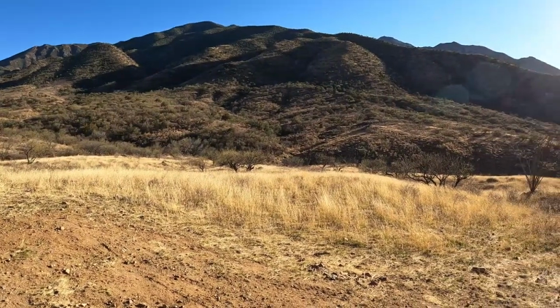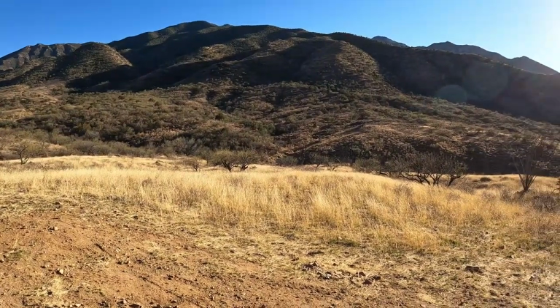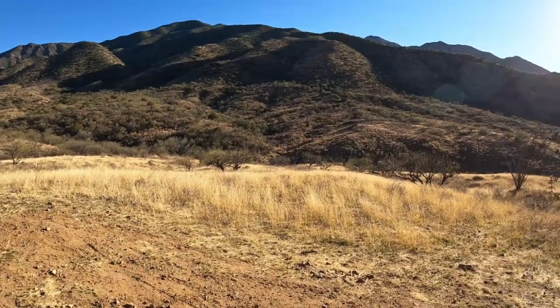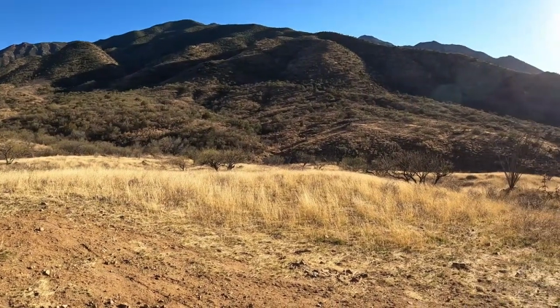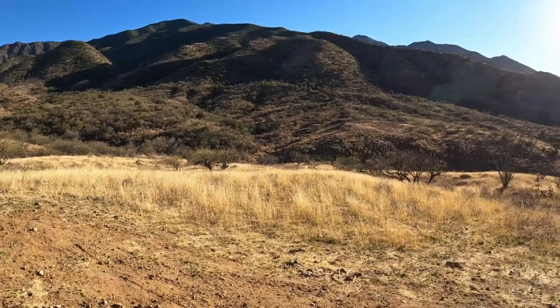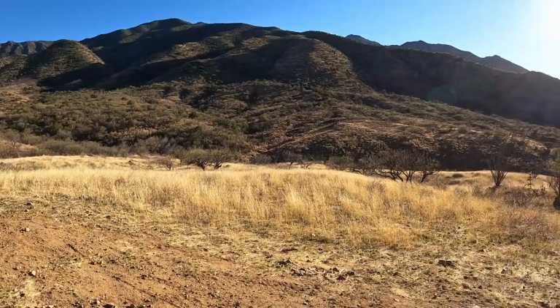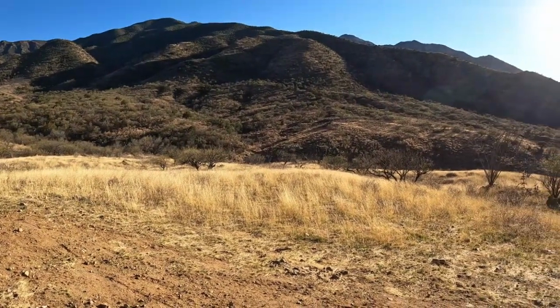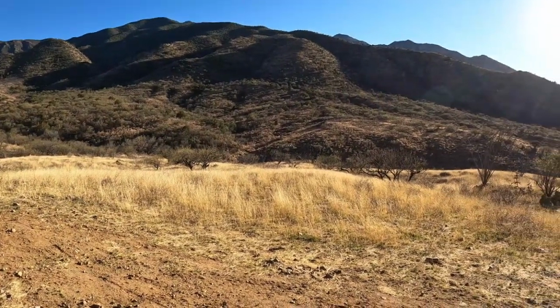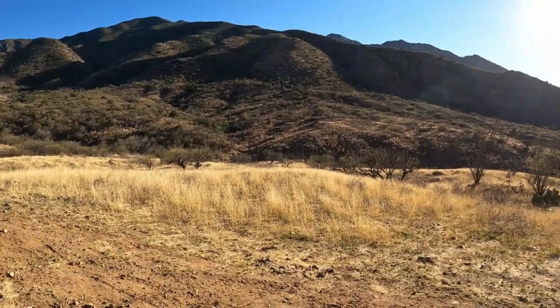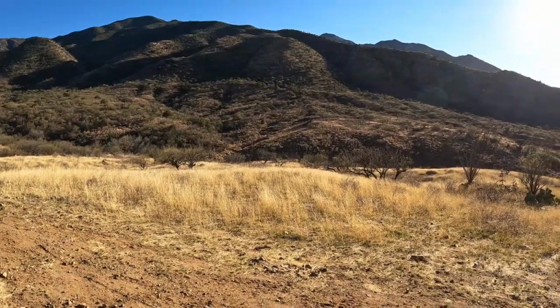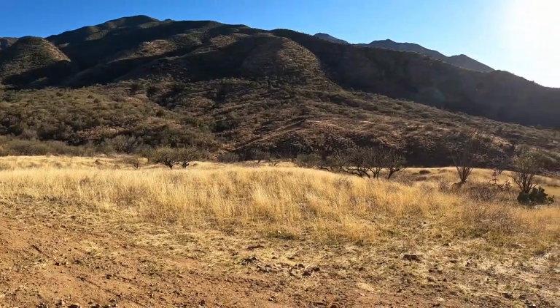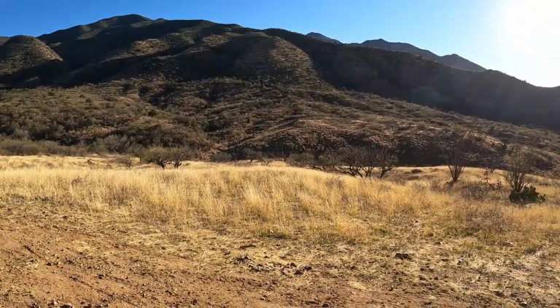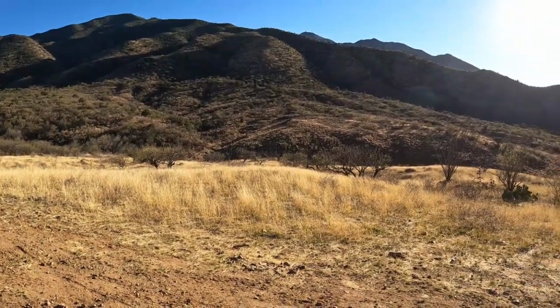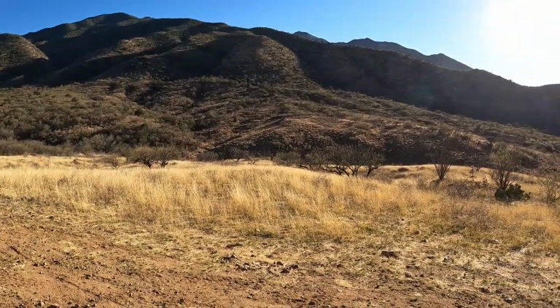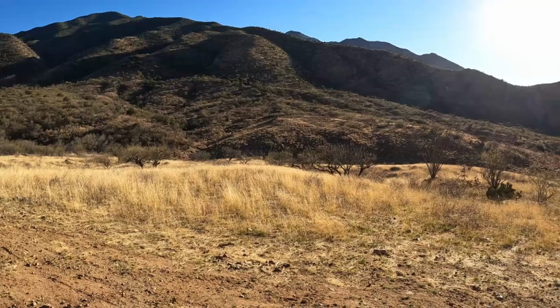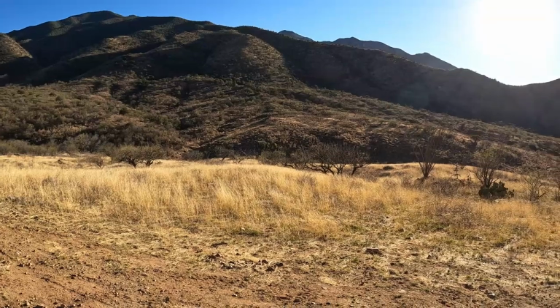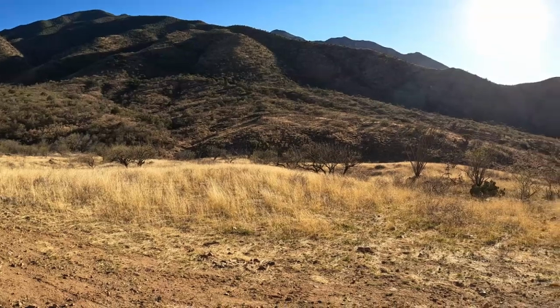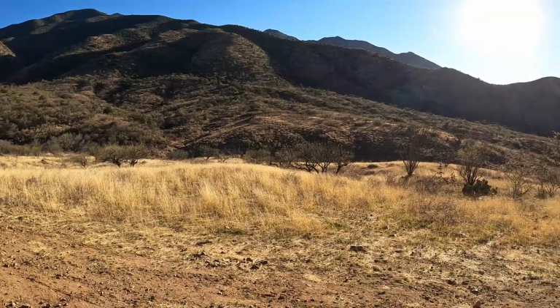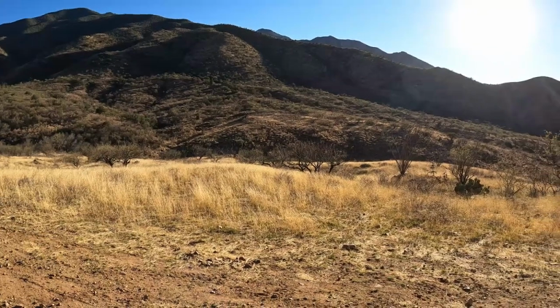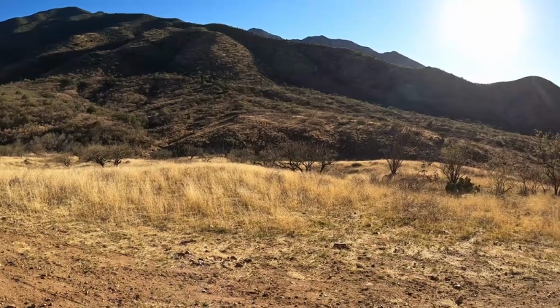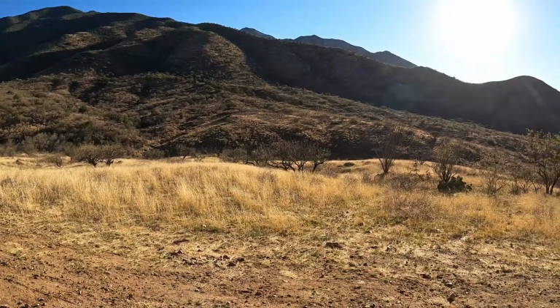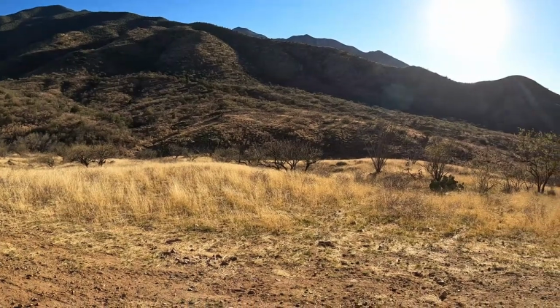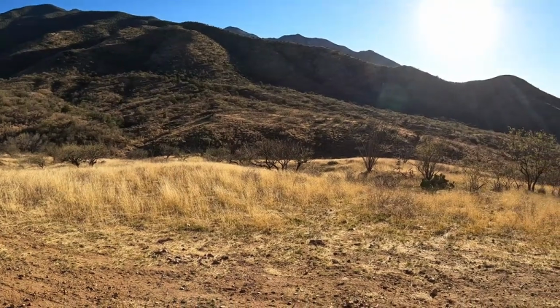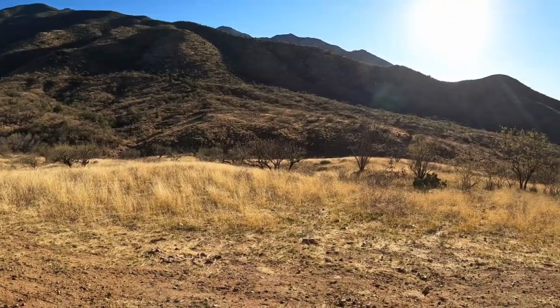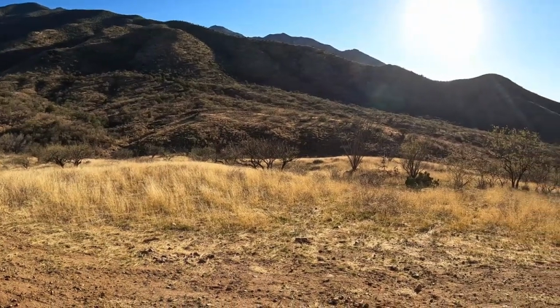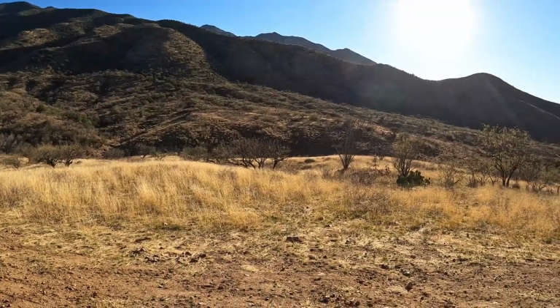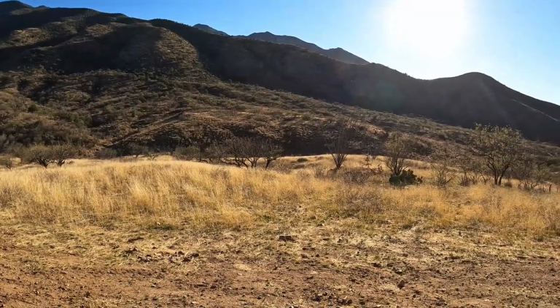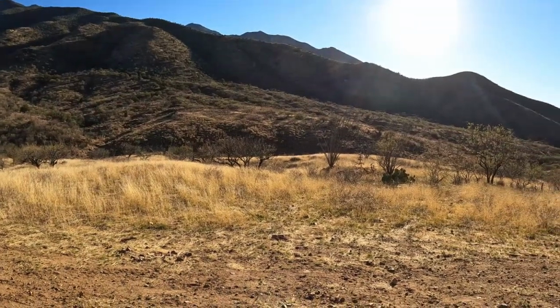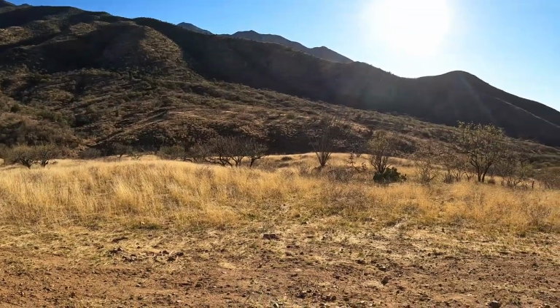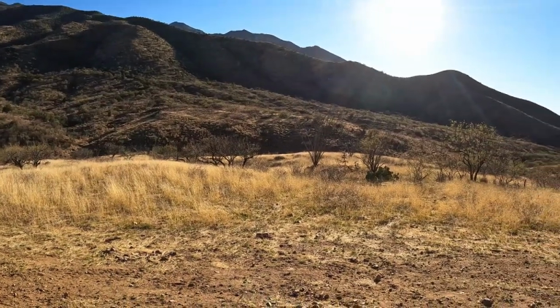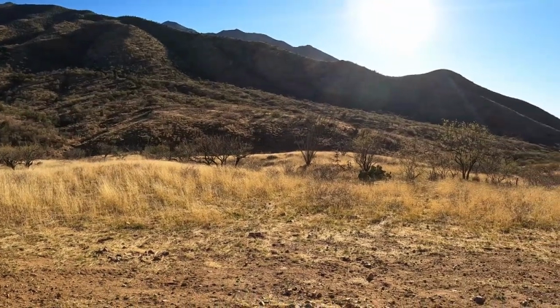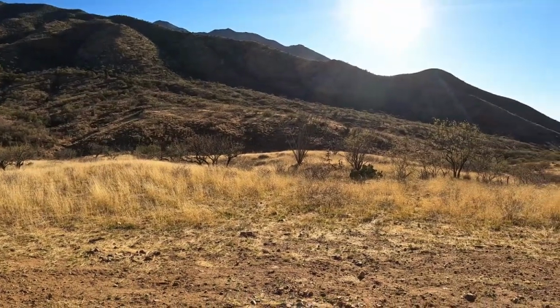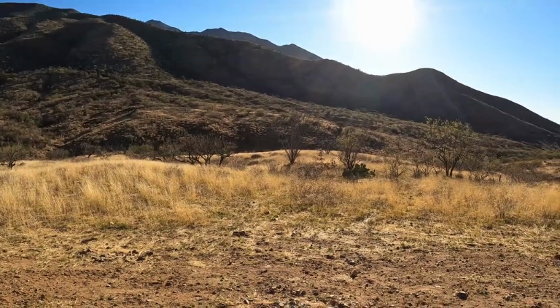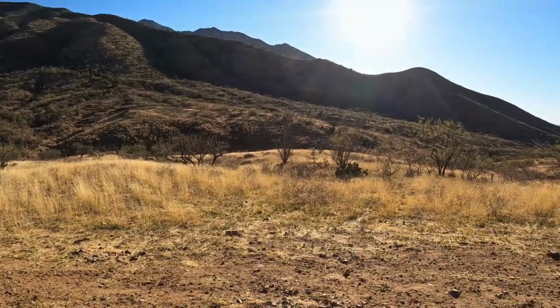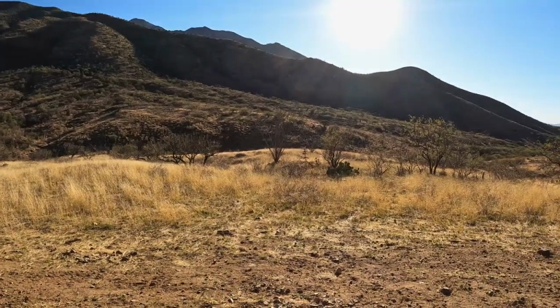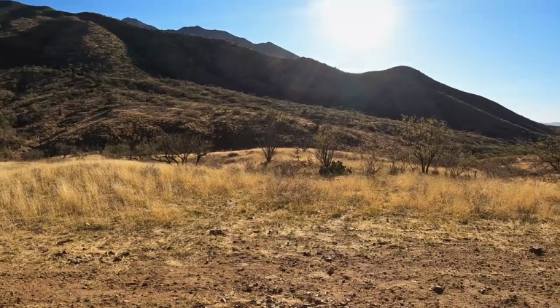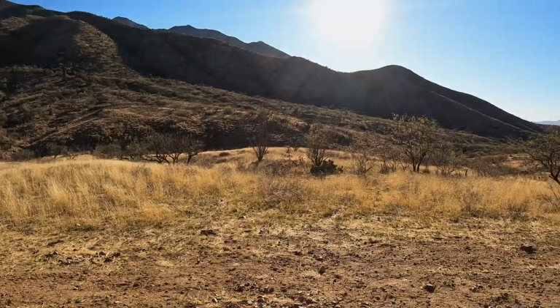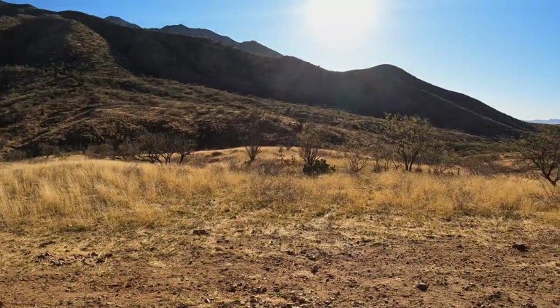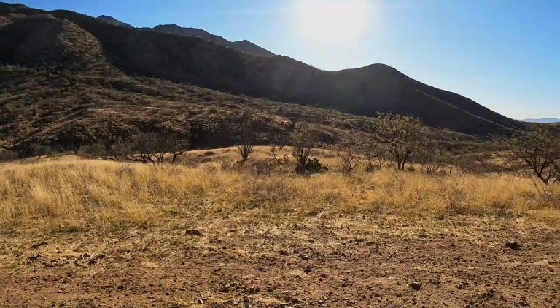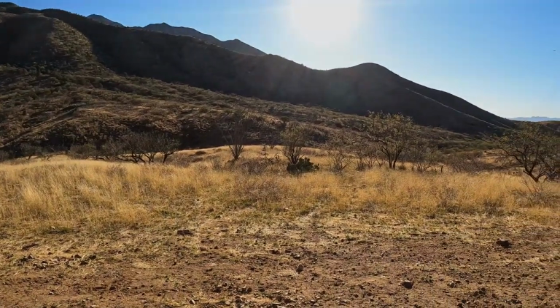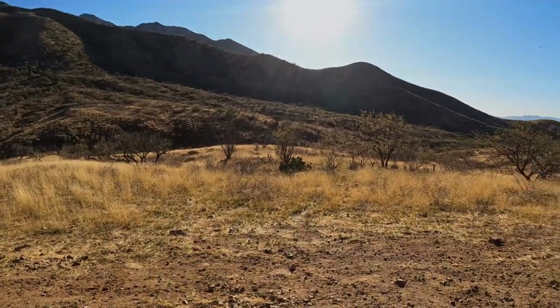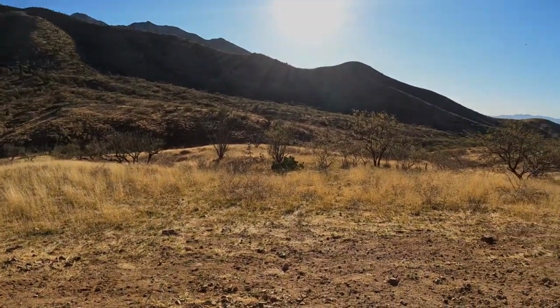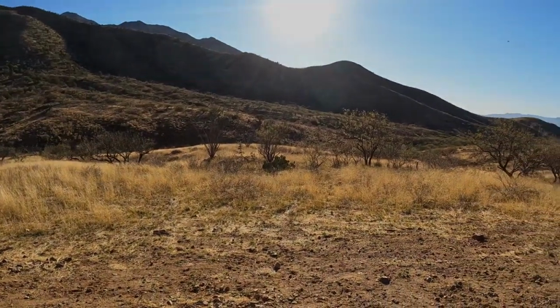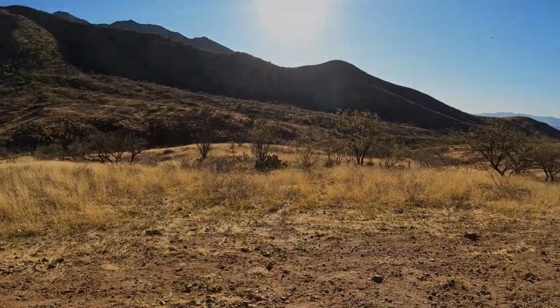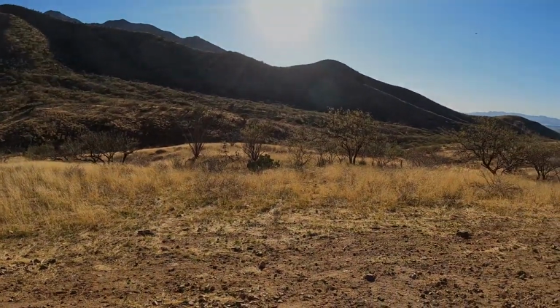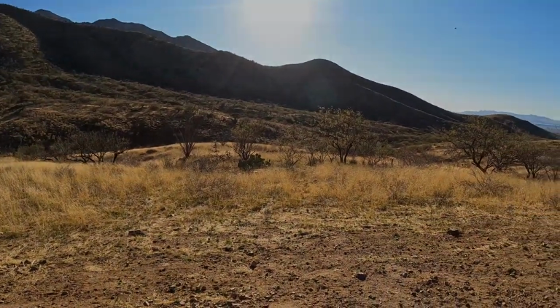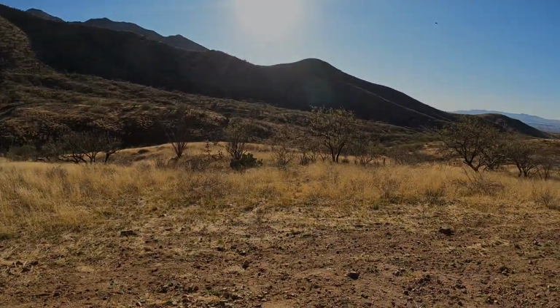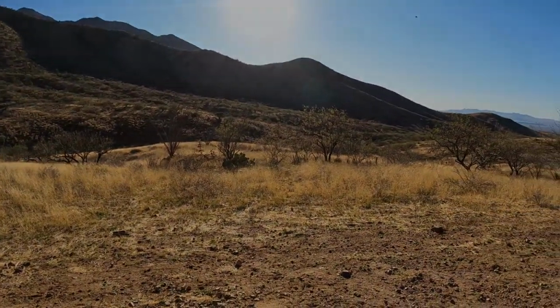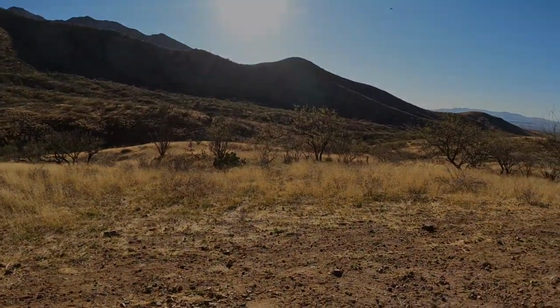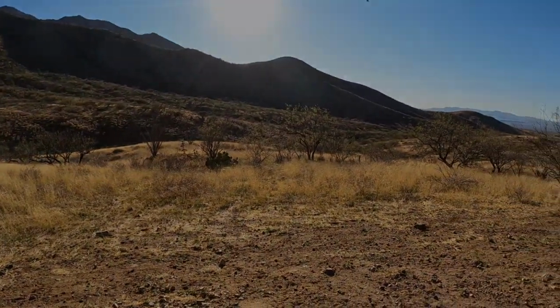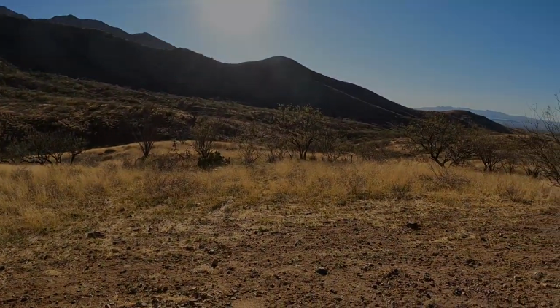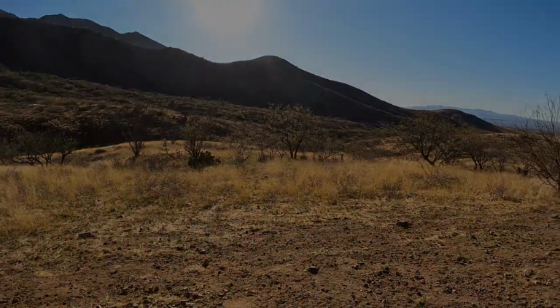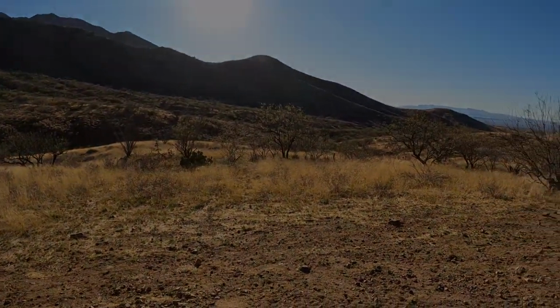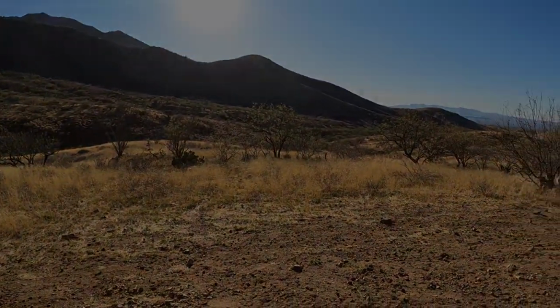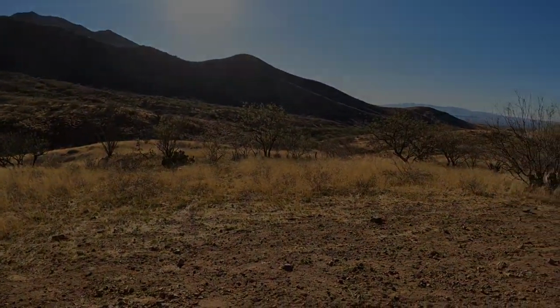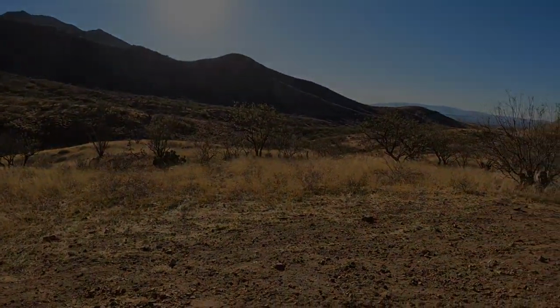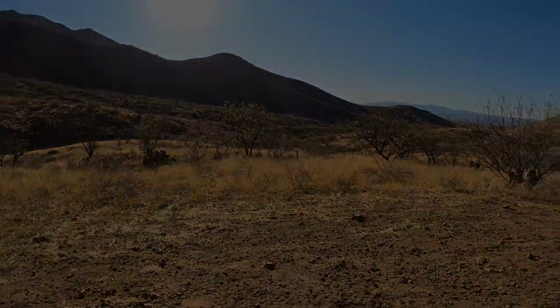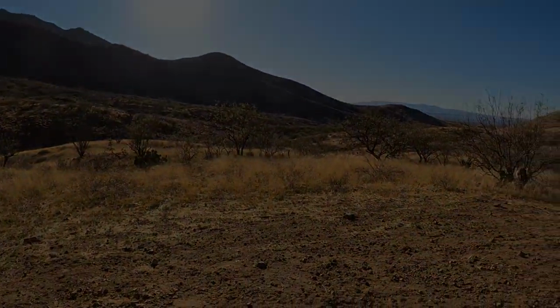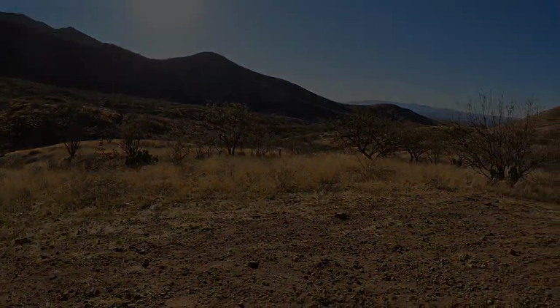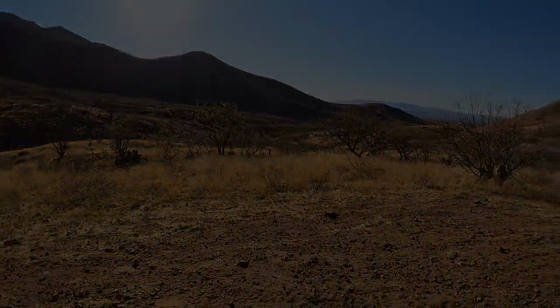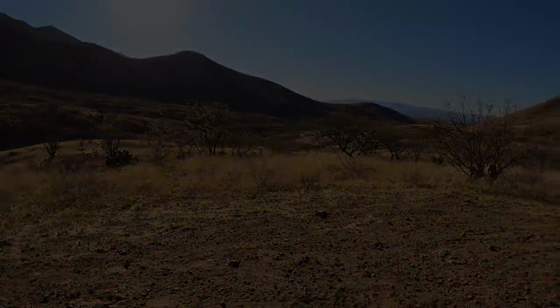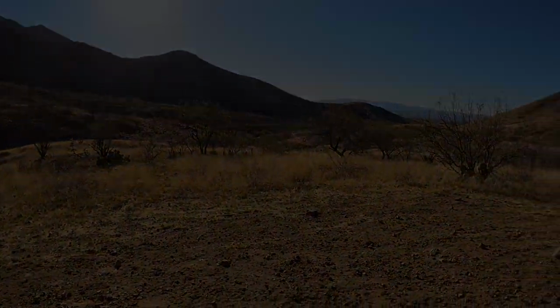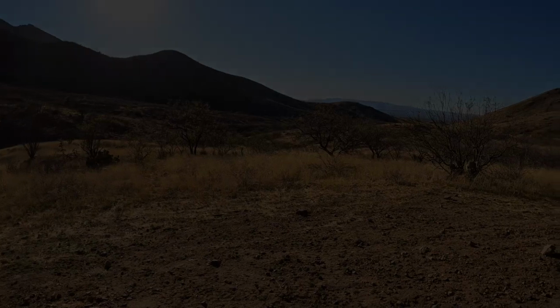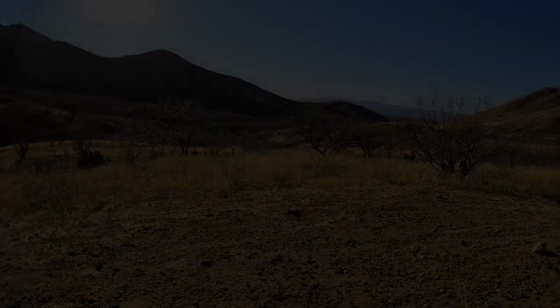This is the view from tonight's kitchen. In a few moments we'll have sunset, we'll eat our dinner and then we'll head home.